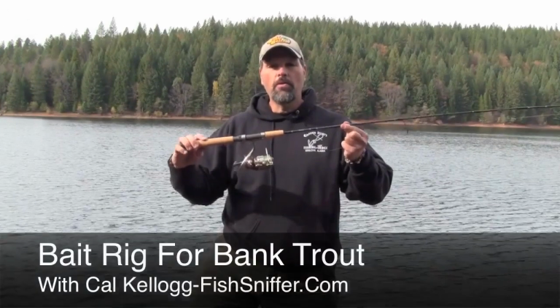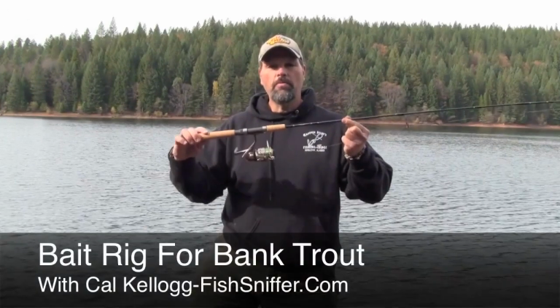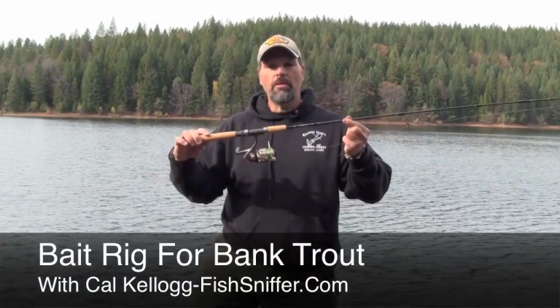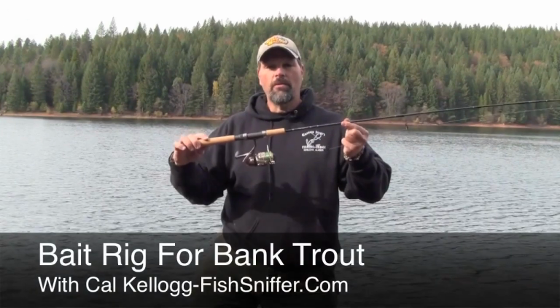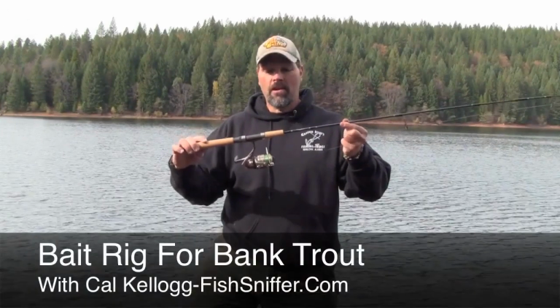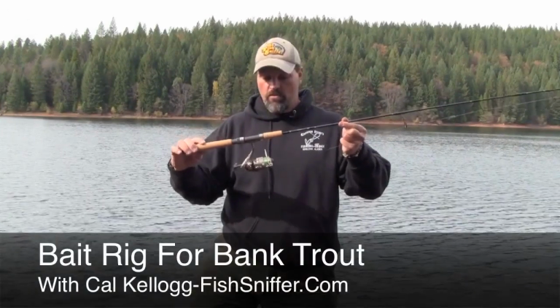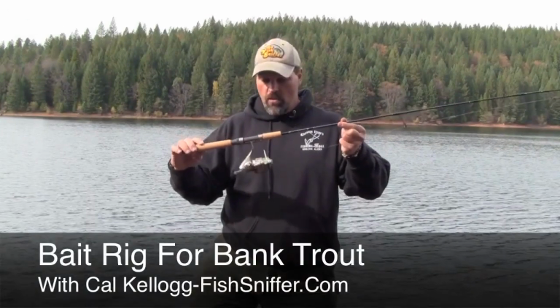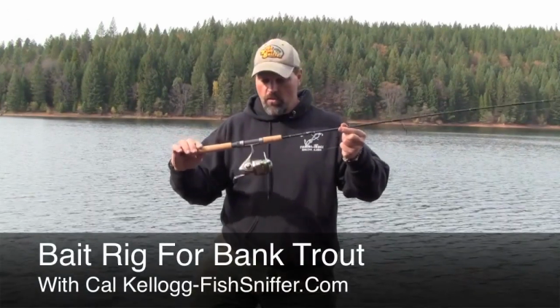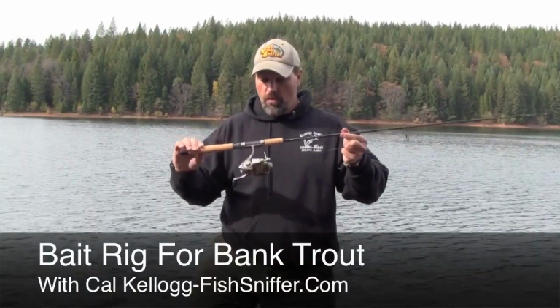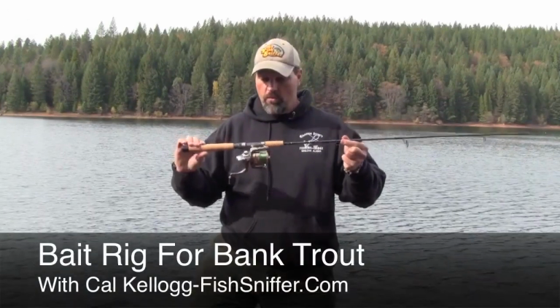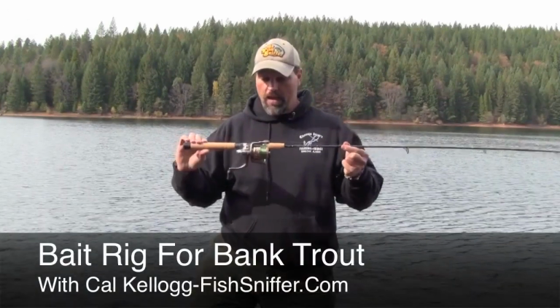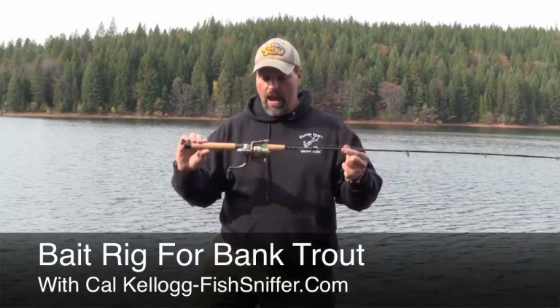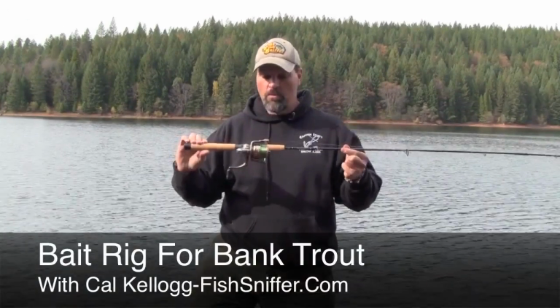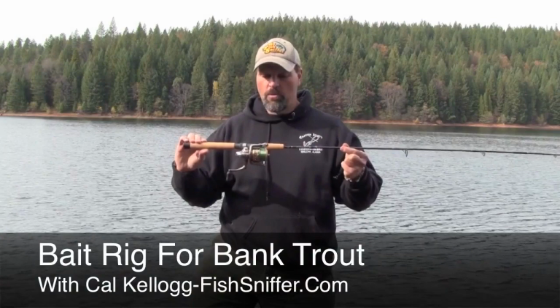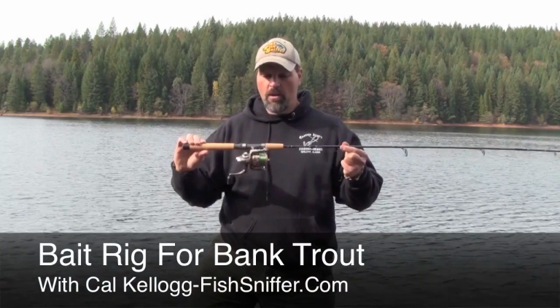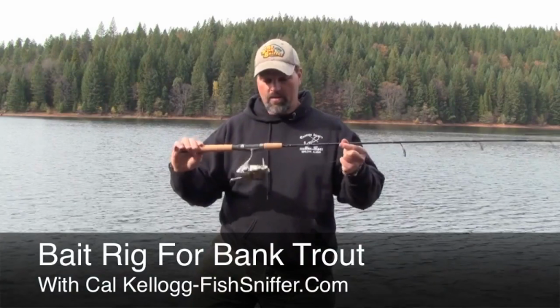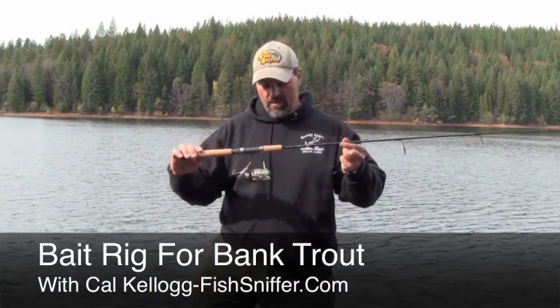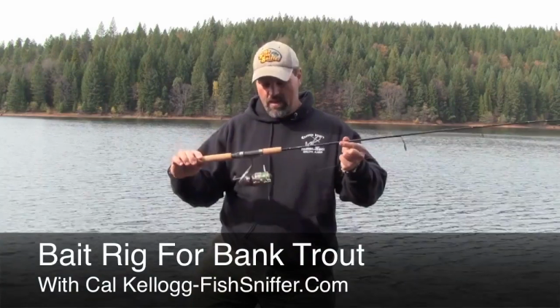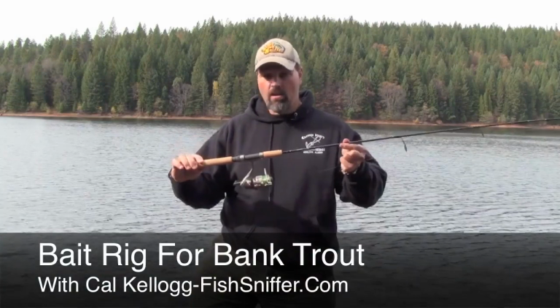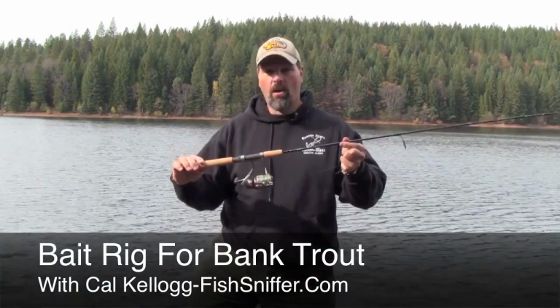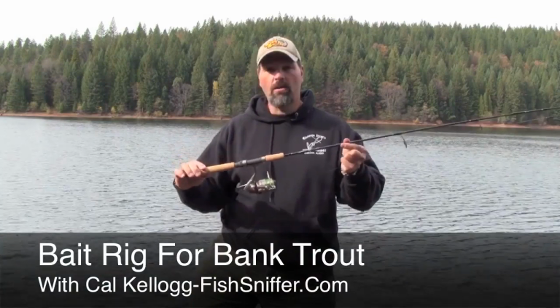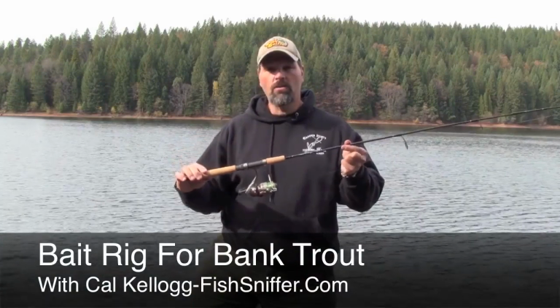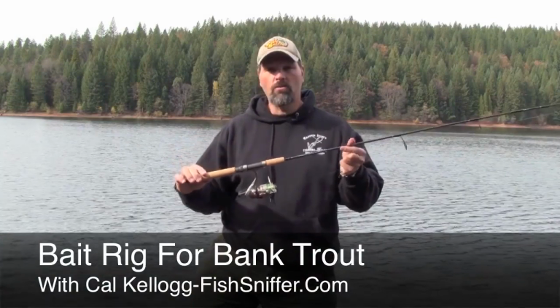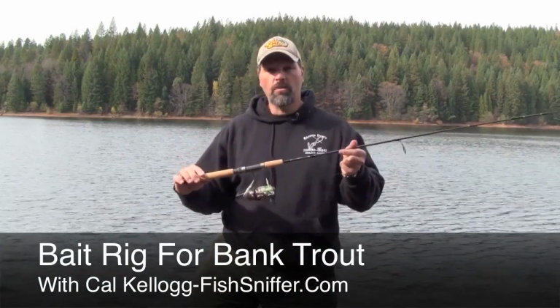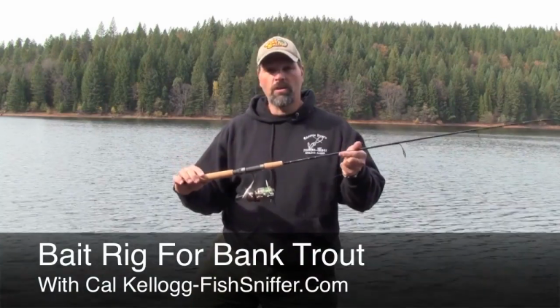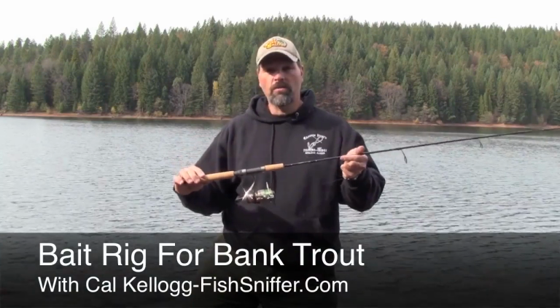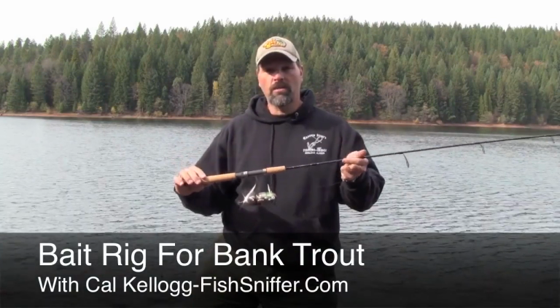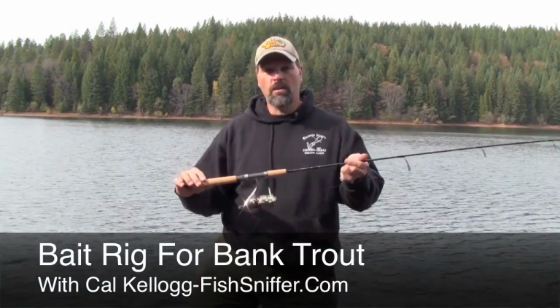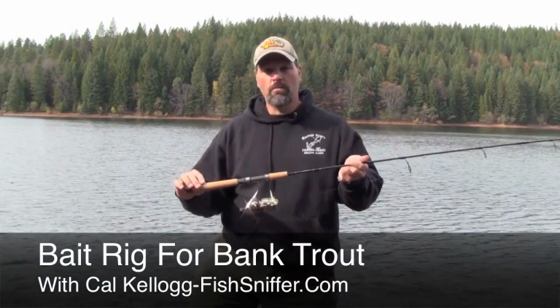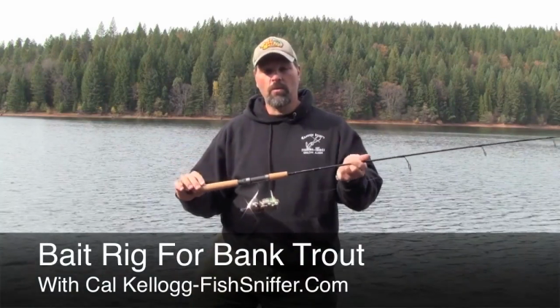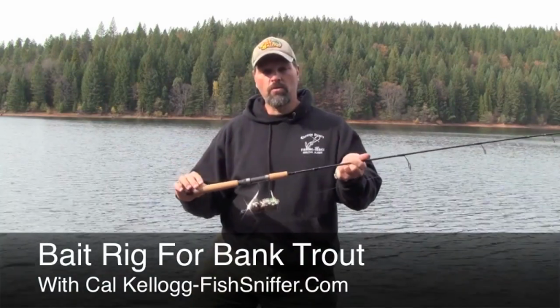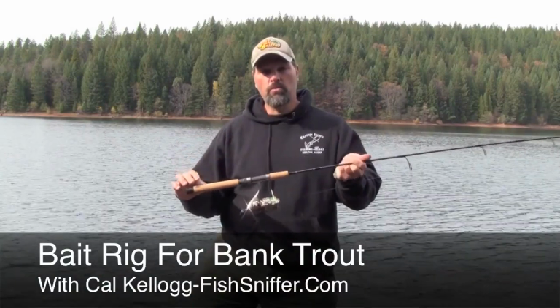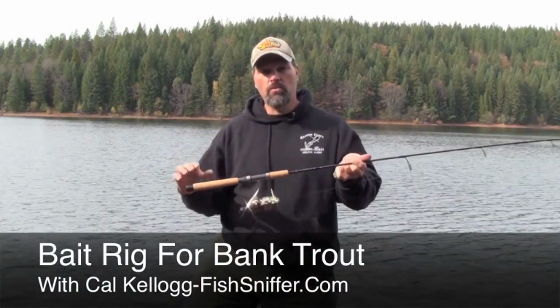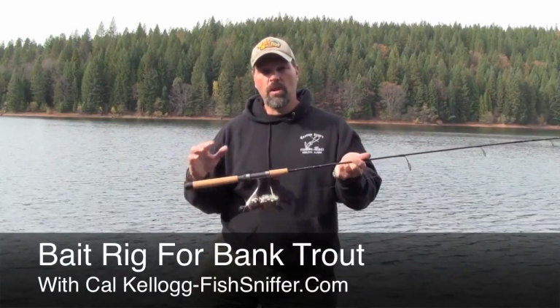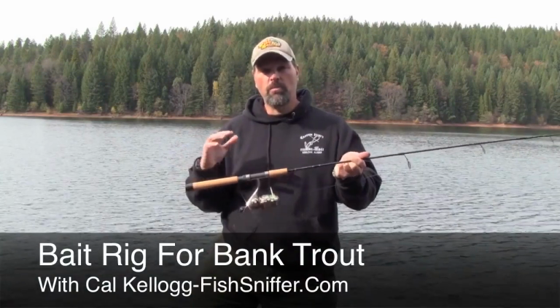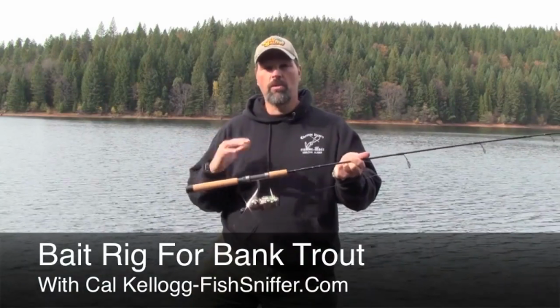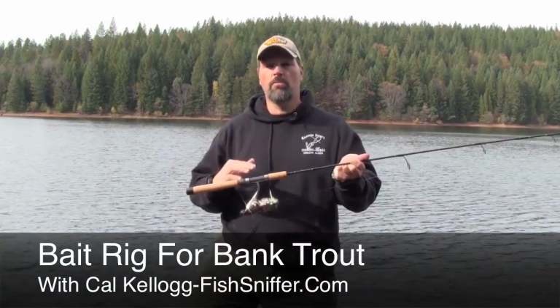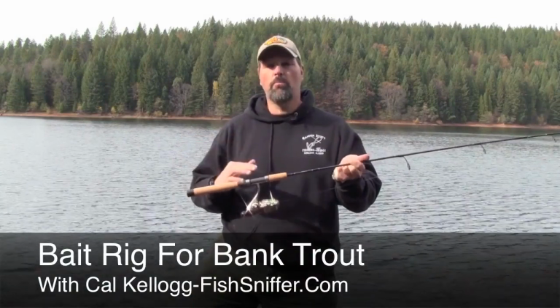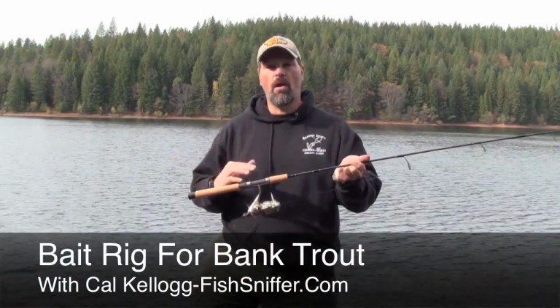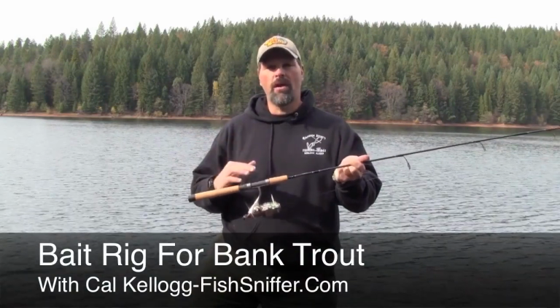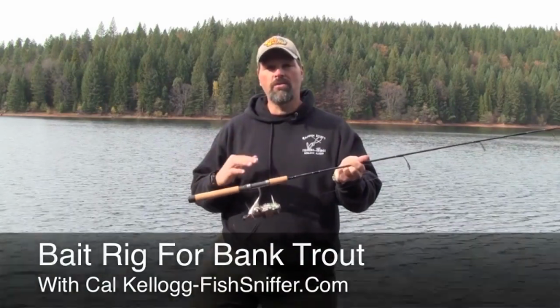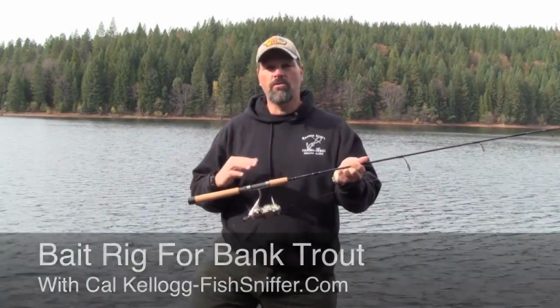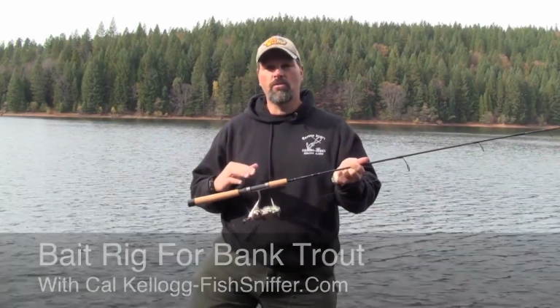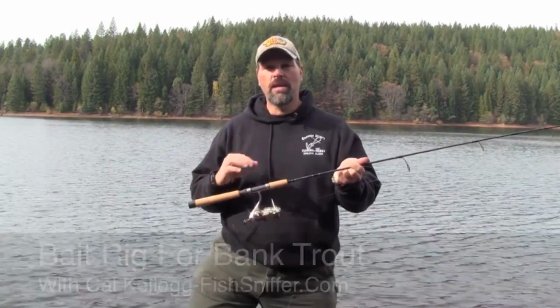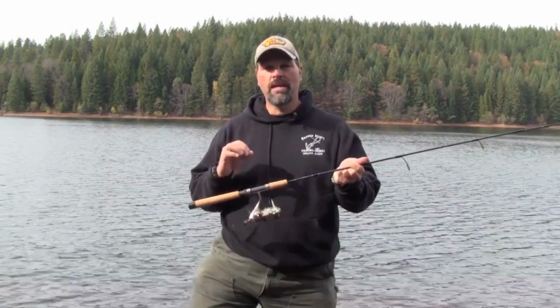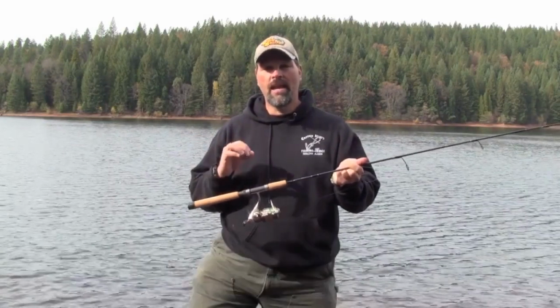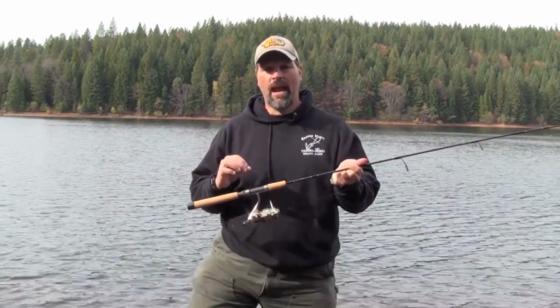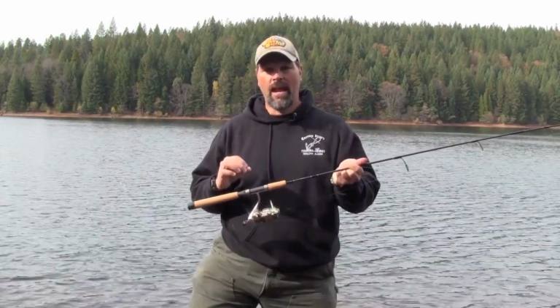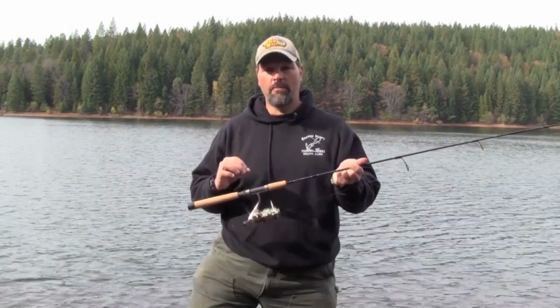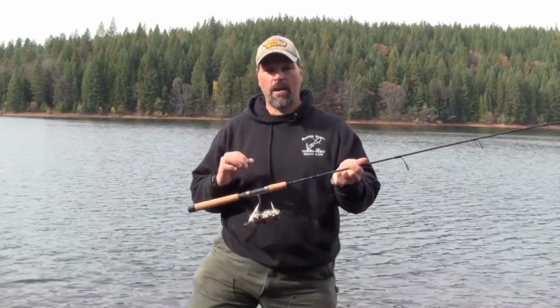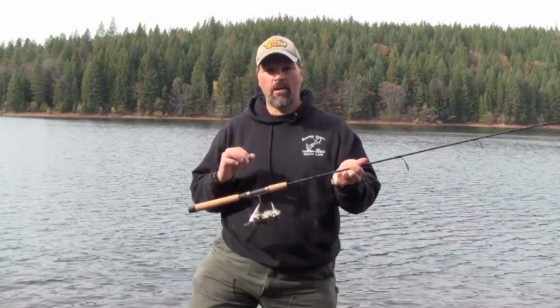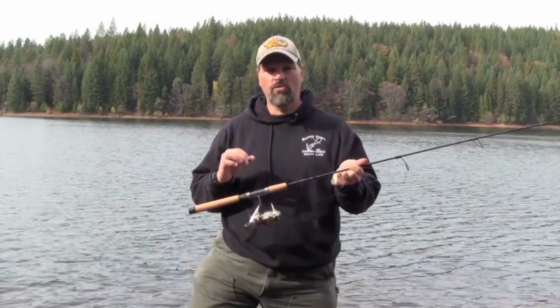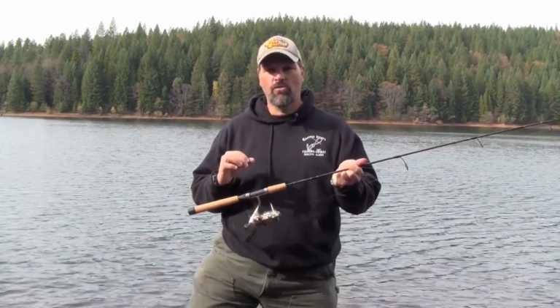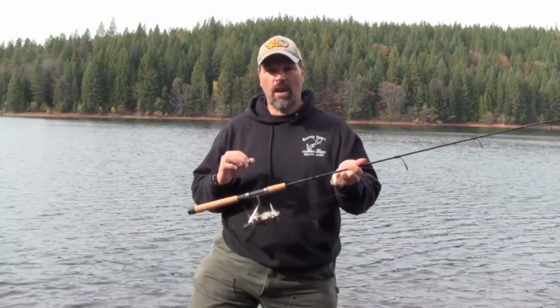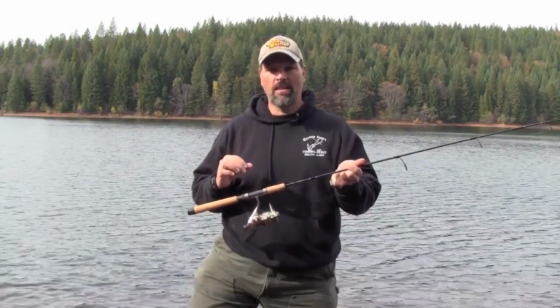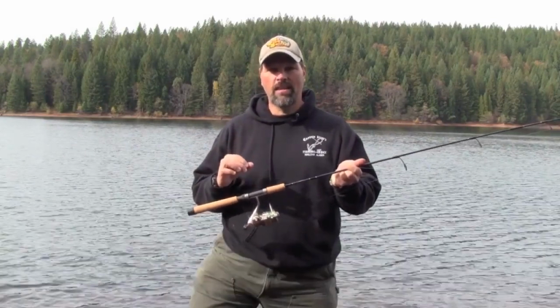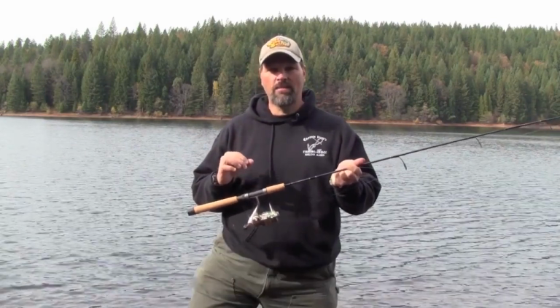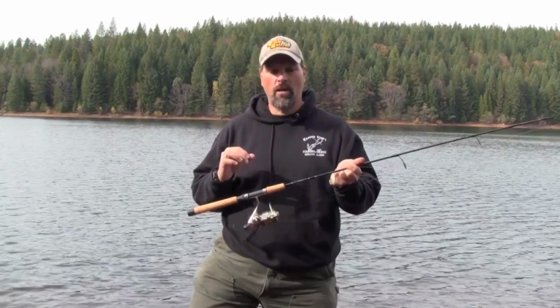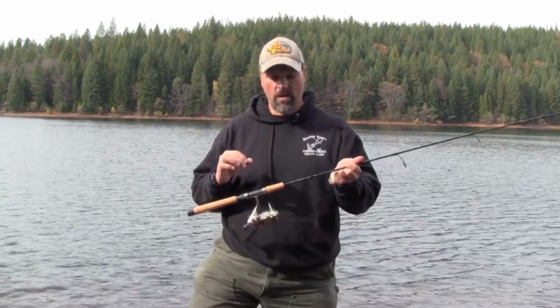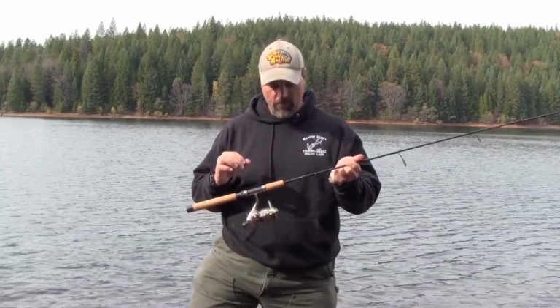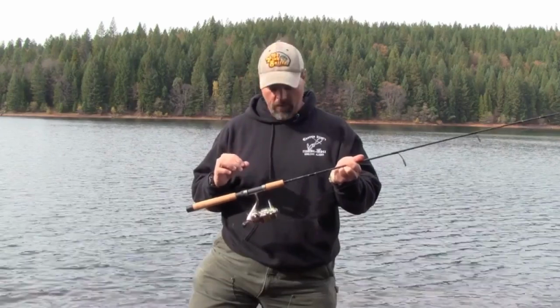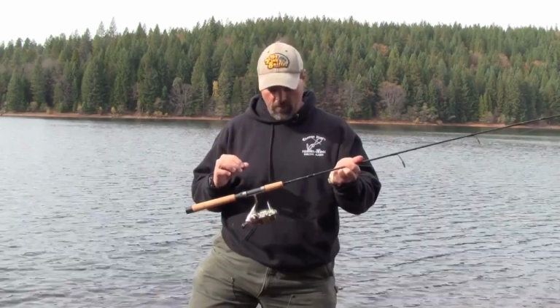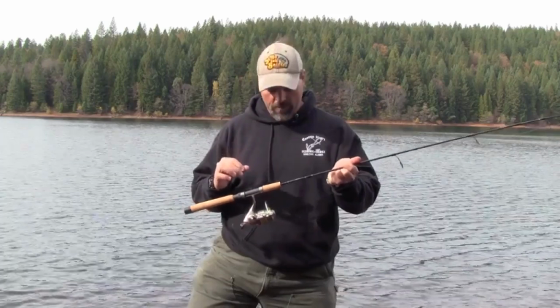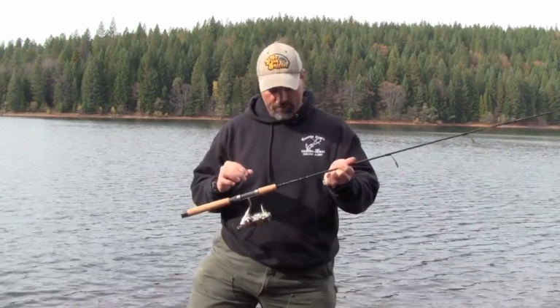Both of my rods are equipped with Abu Garcia Cardinal reels and they're both spooled up with moss green 8 pound Trilene monofilament.